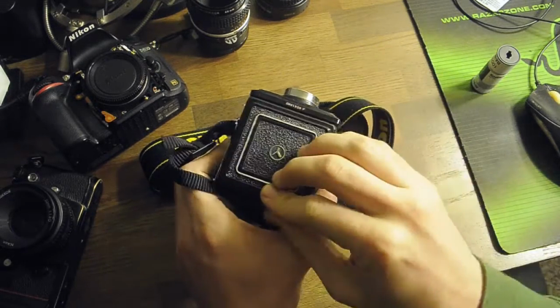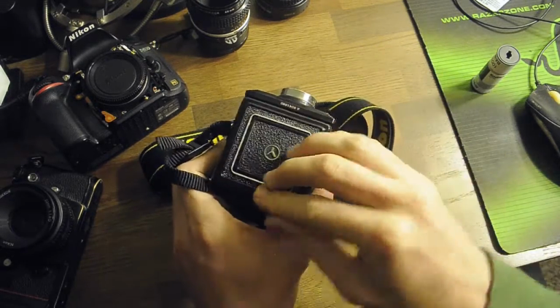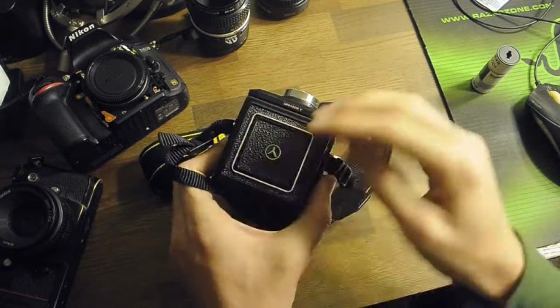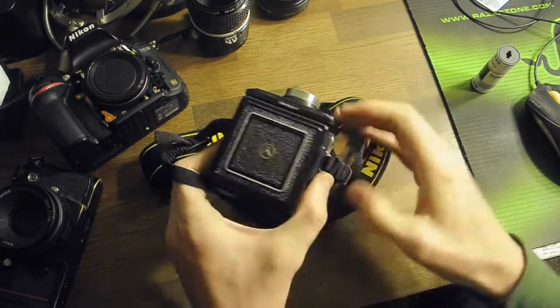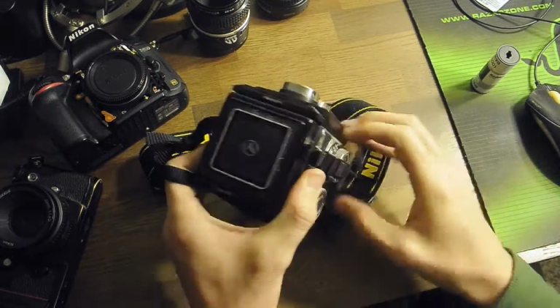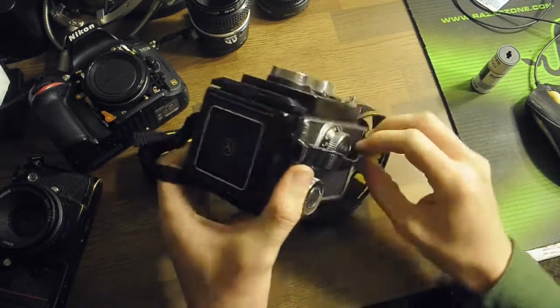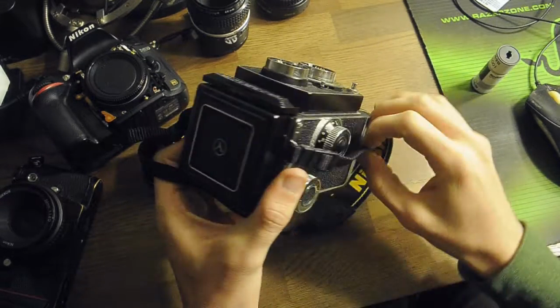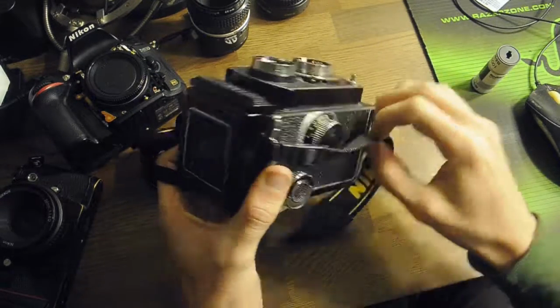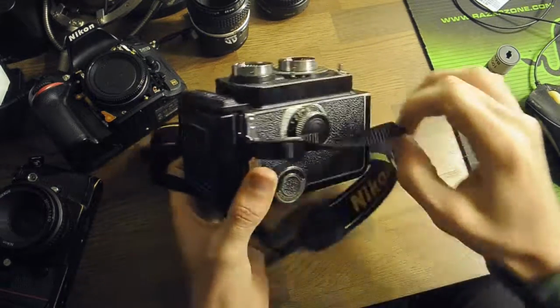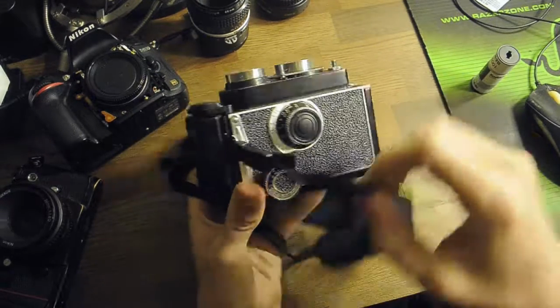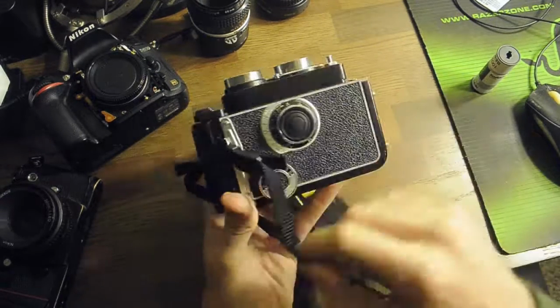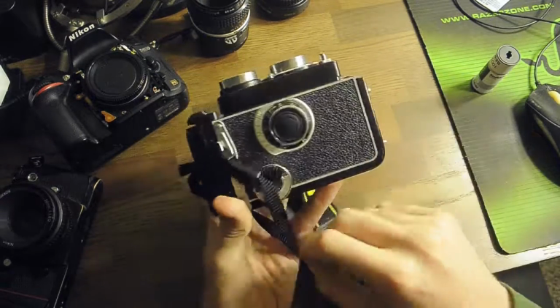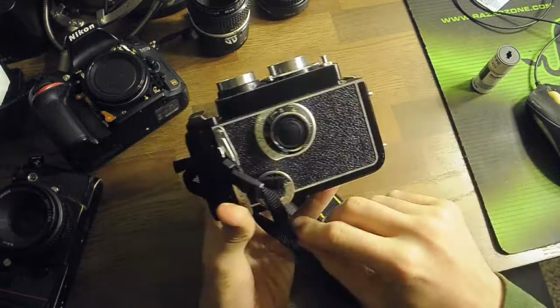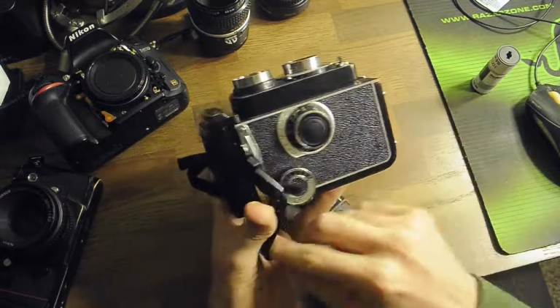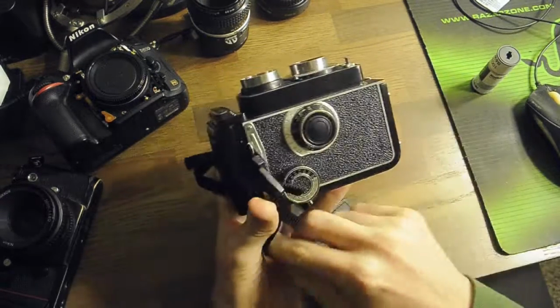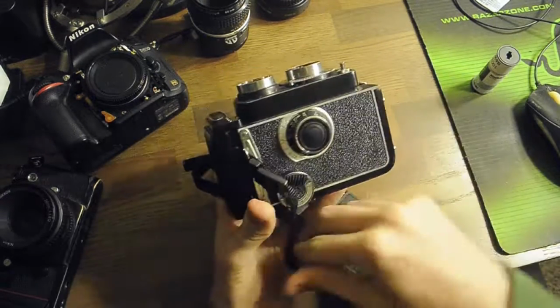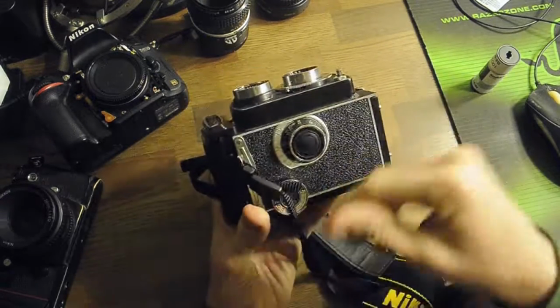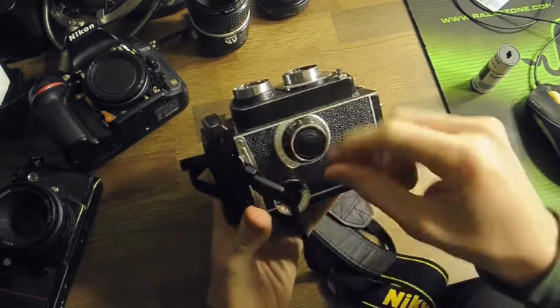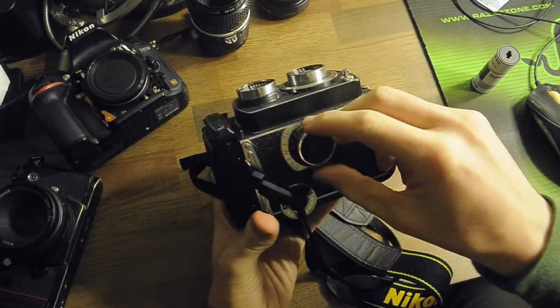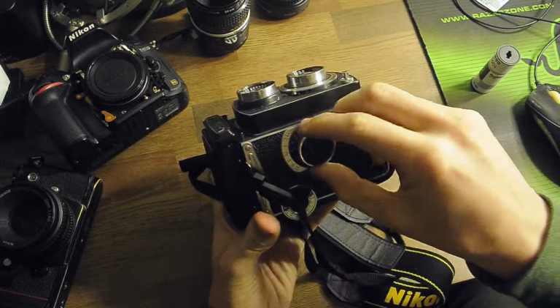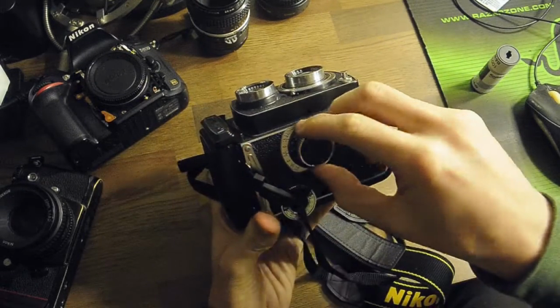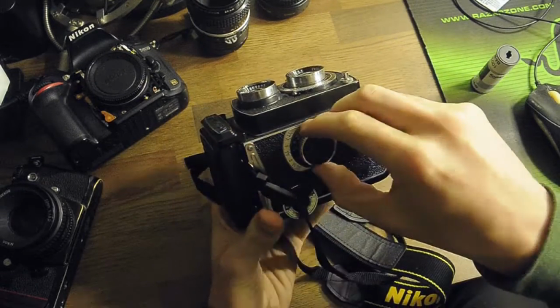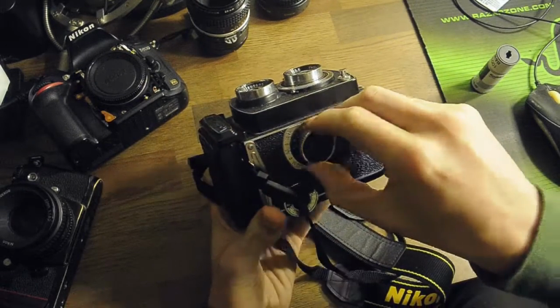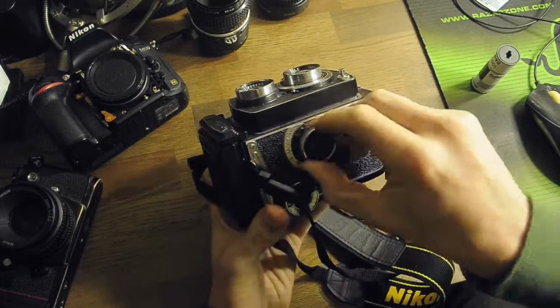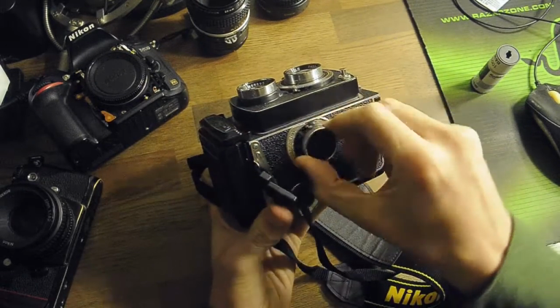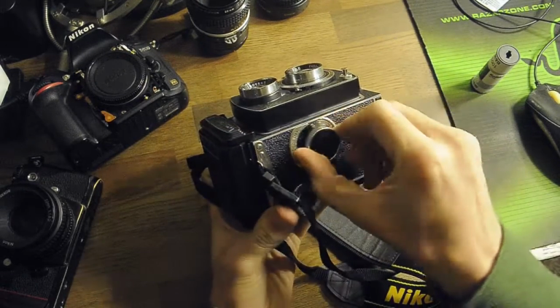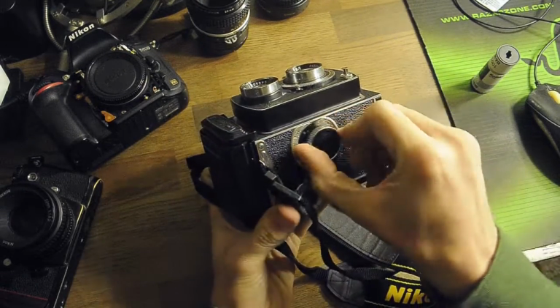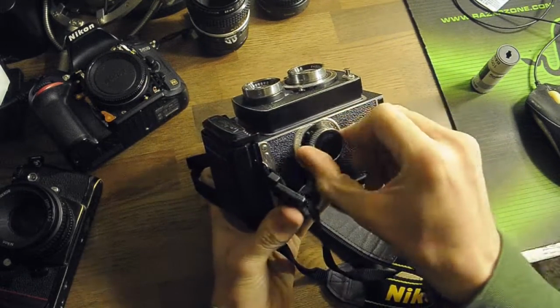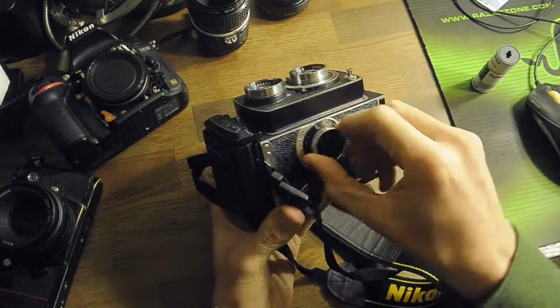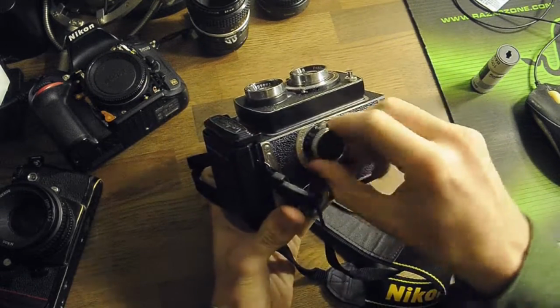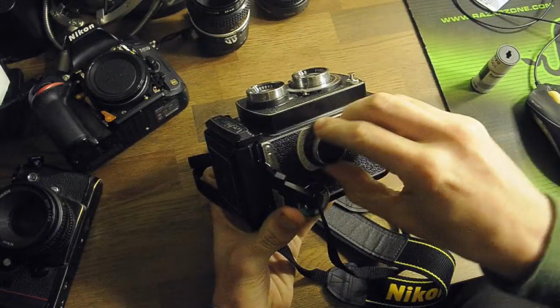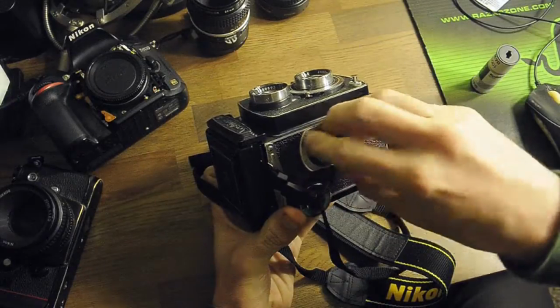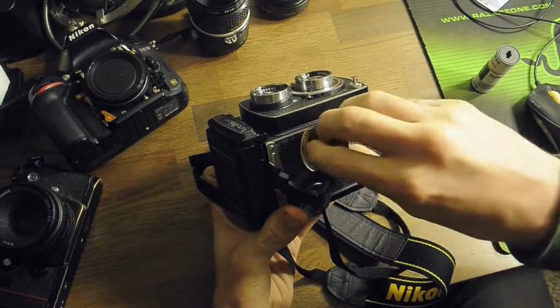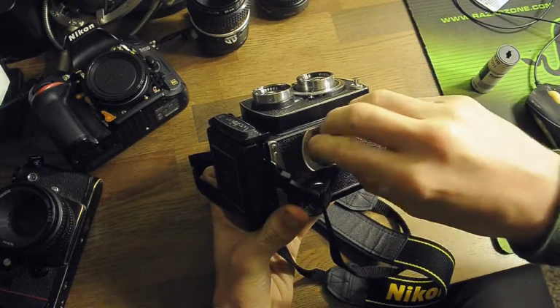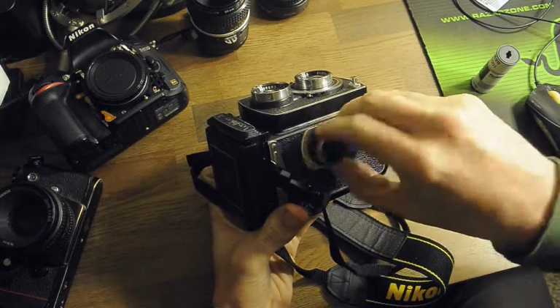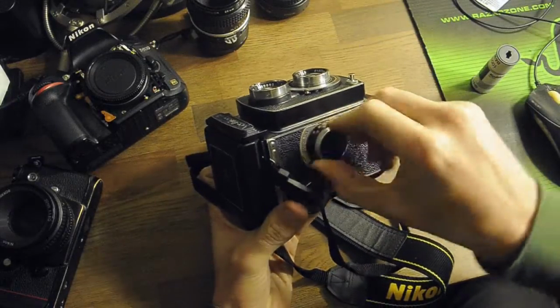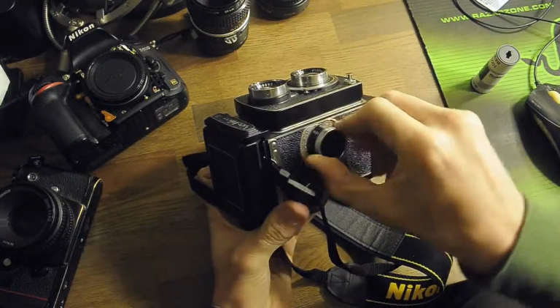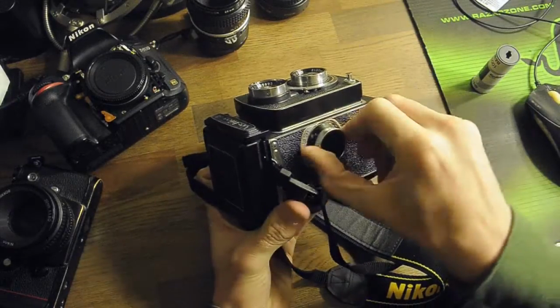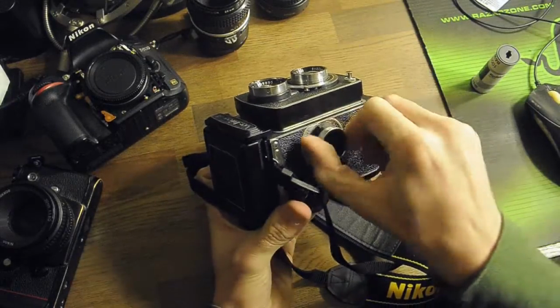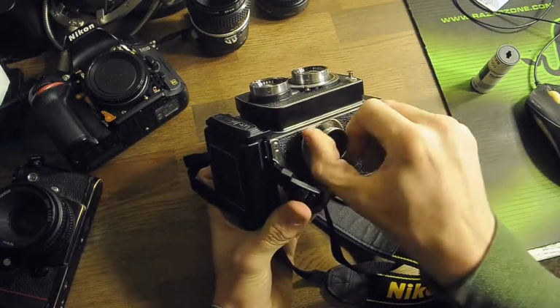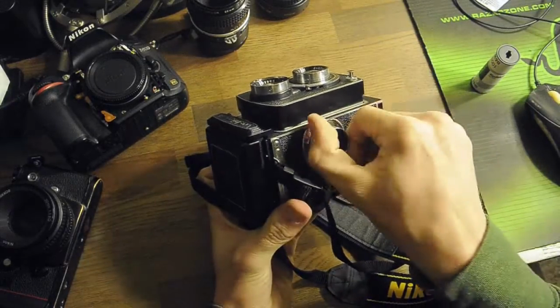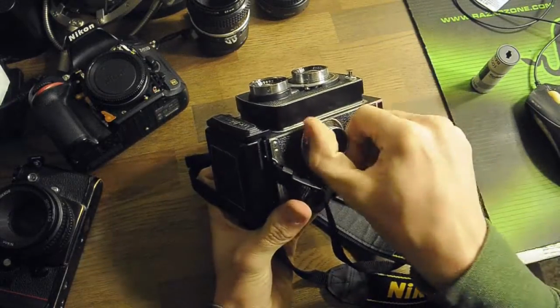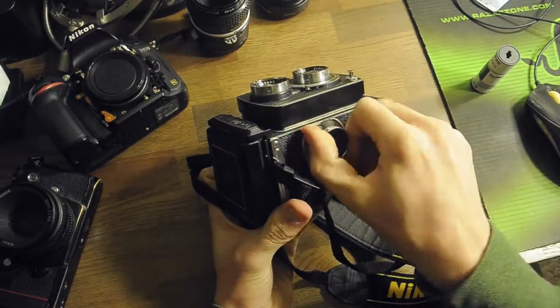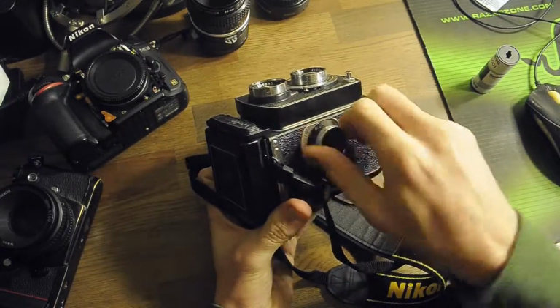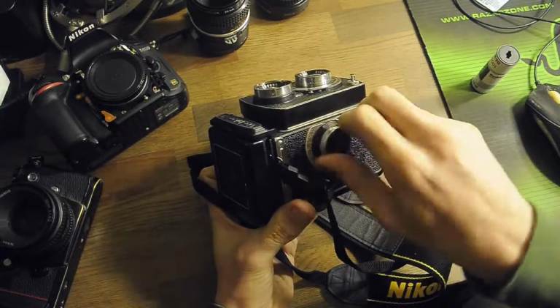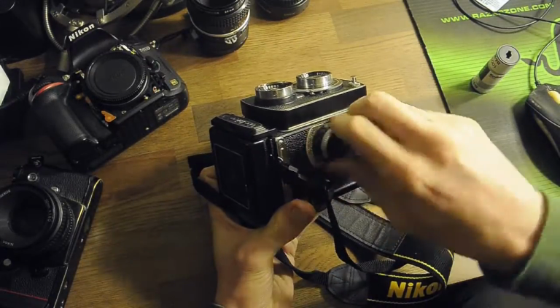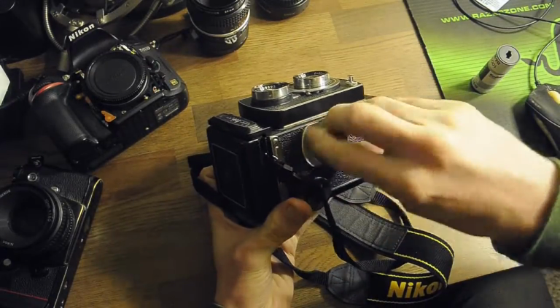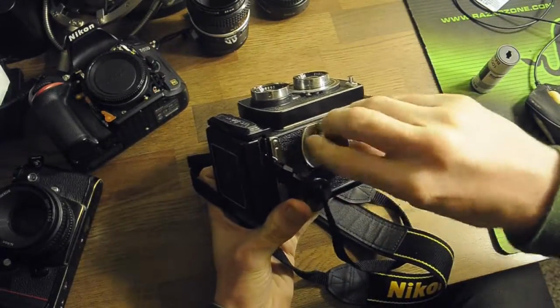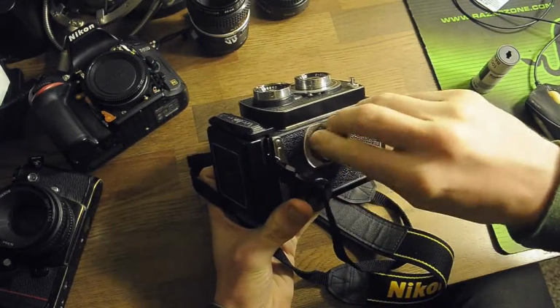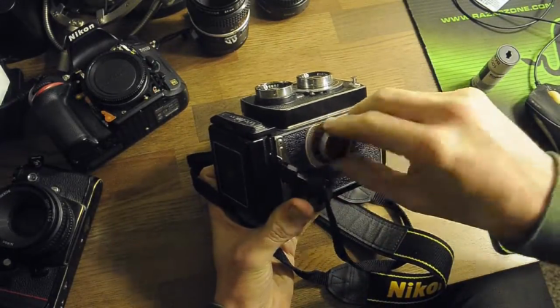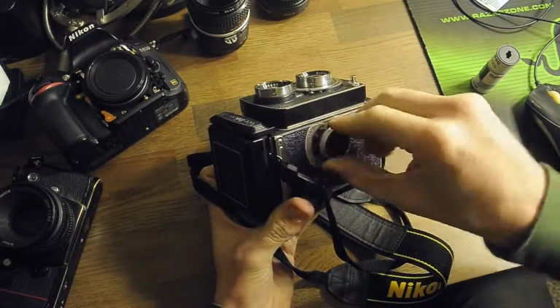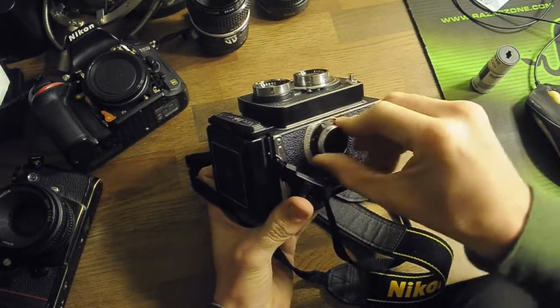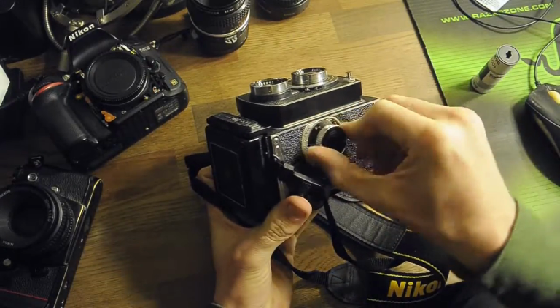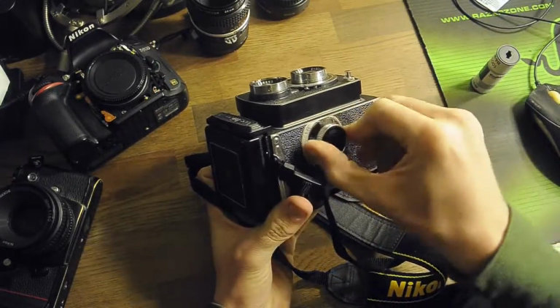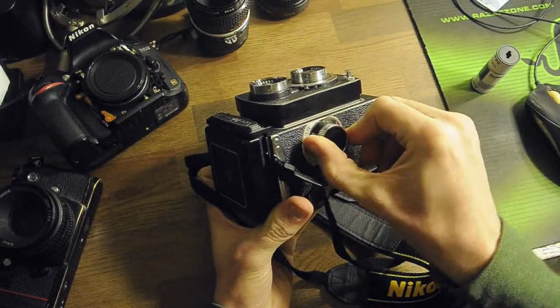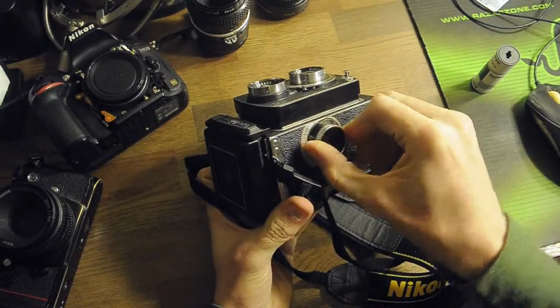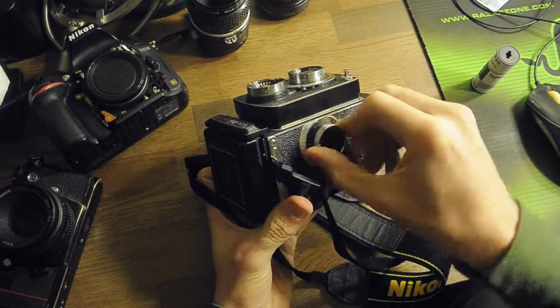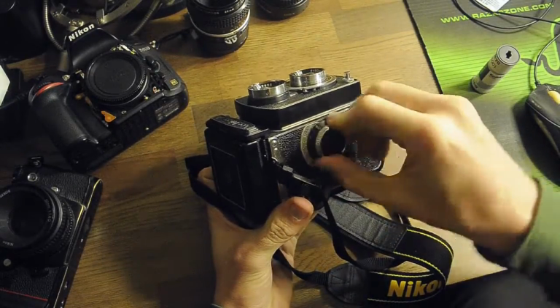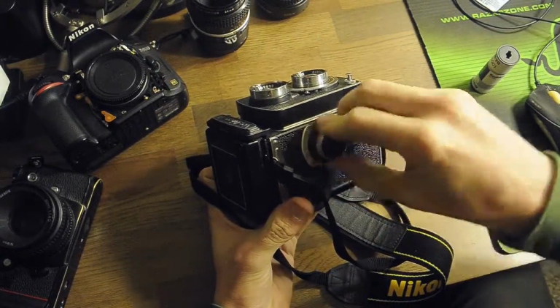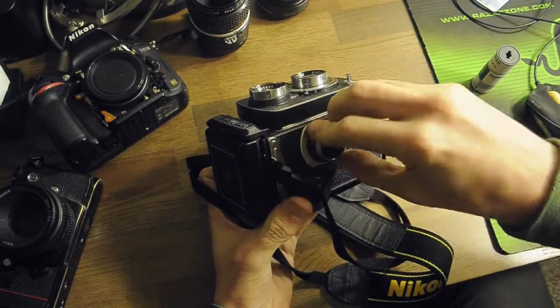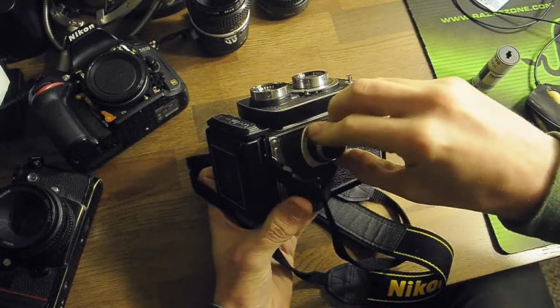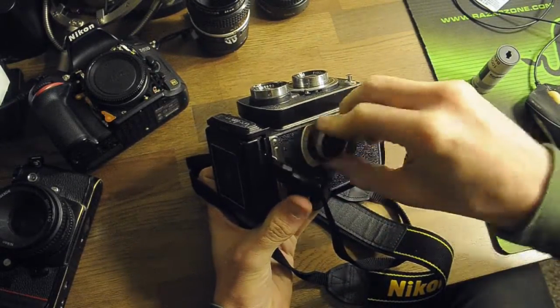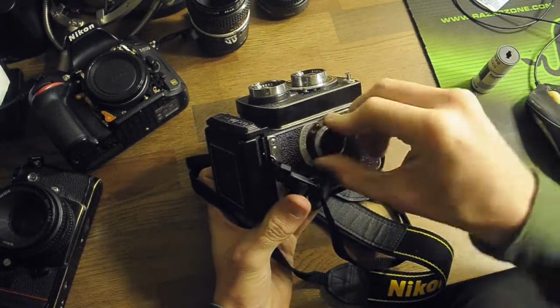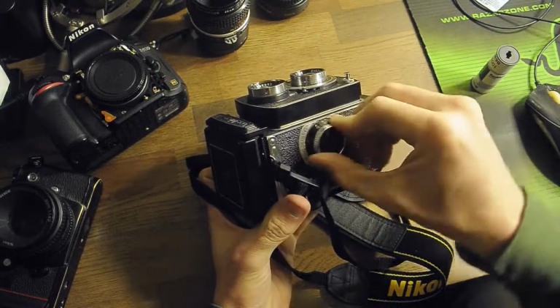To focus, you turn this knob on the side right here and that moves your focusing mechanism.